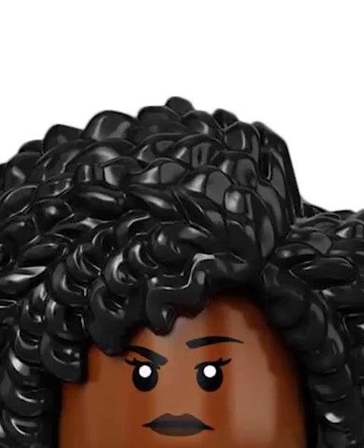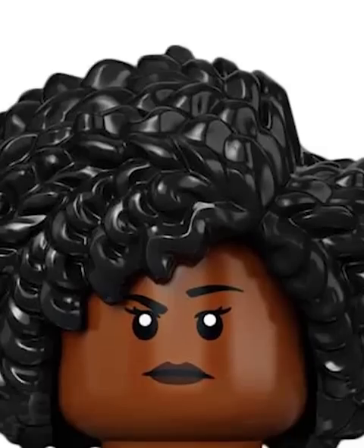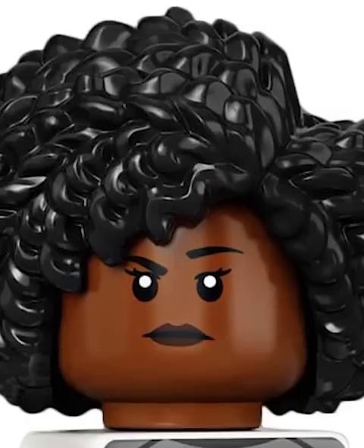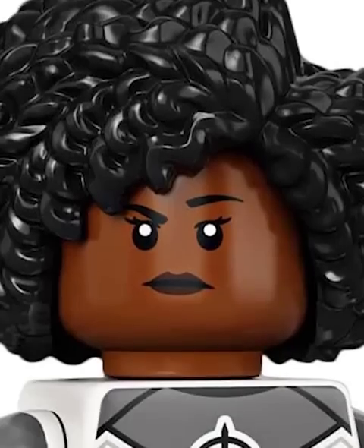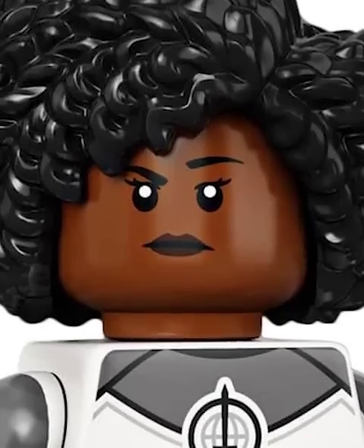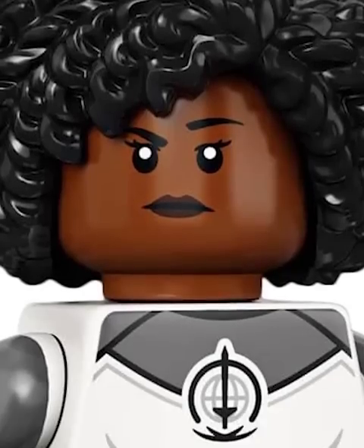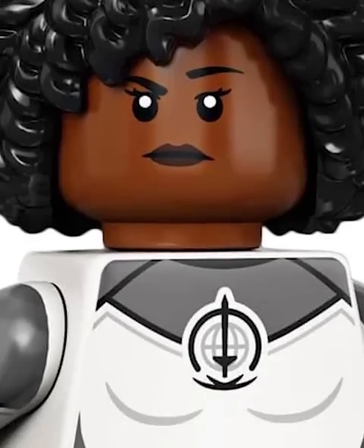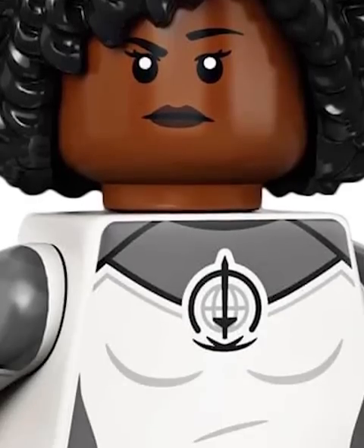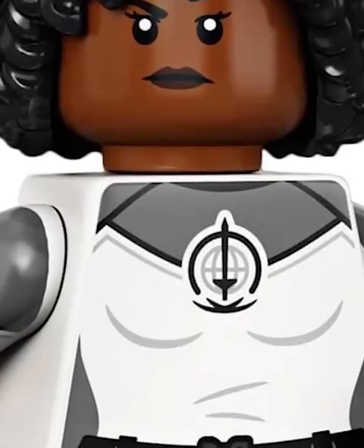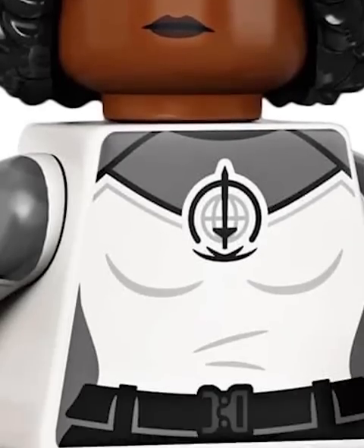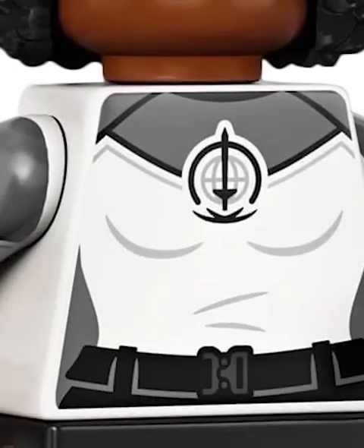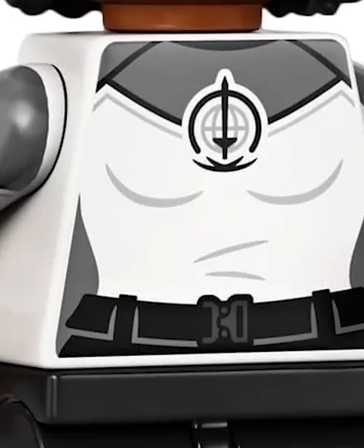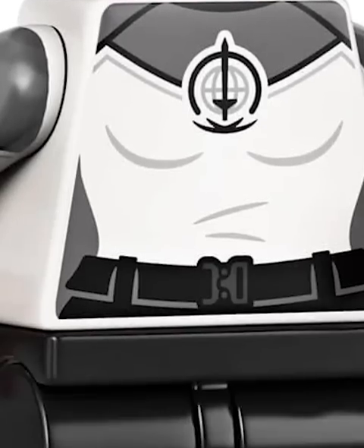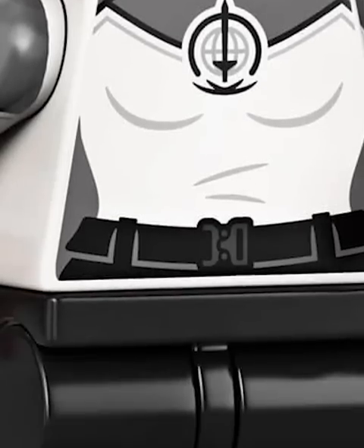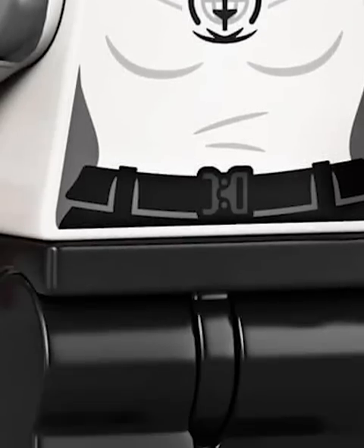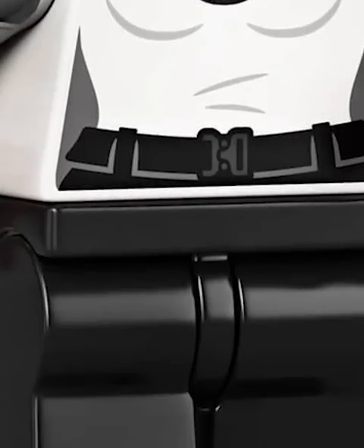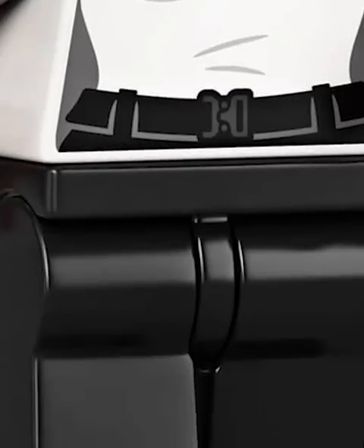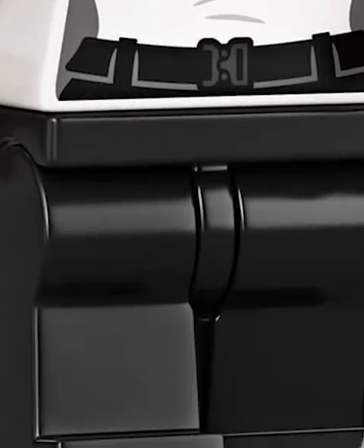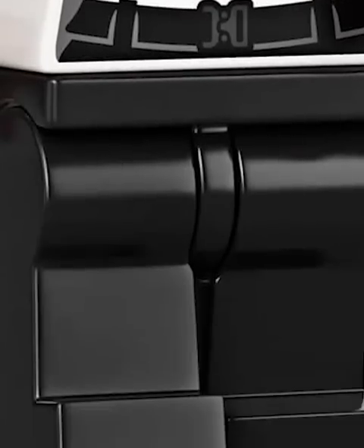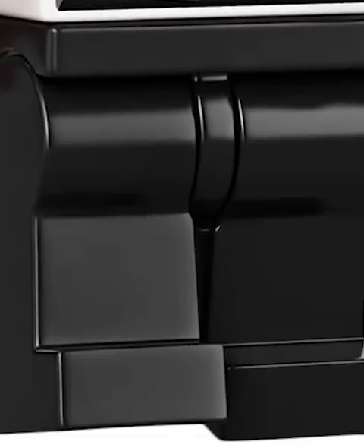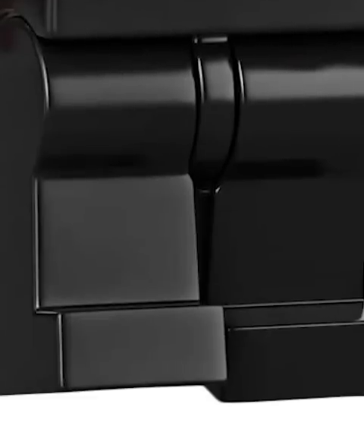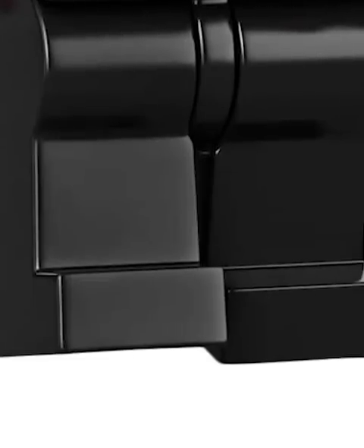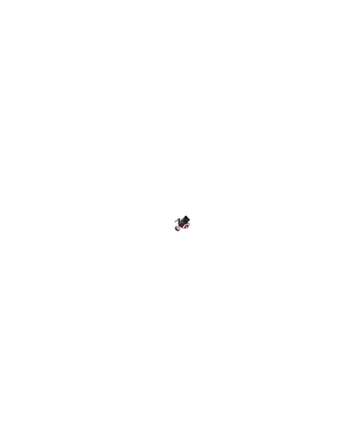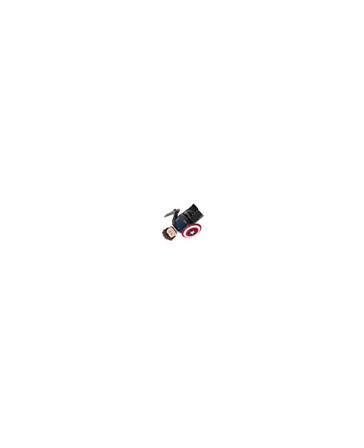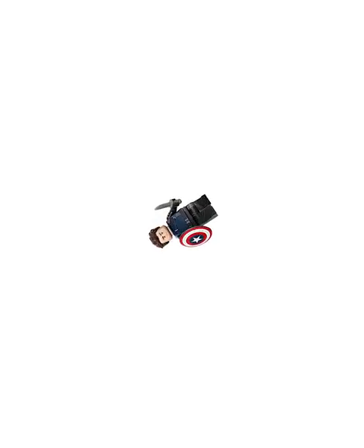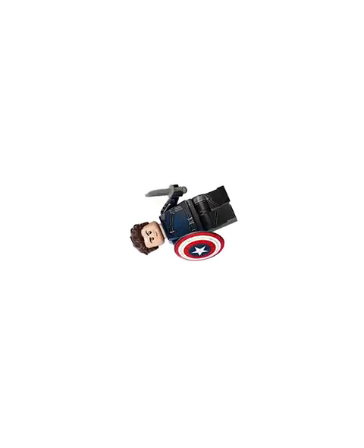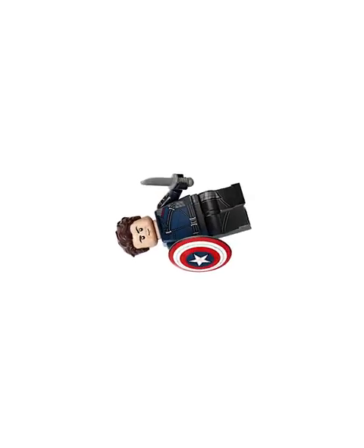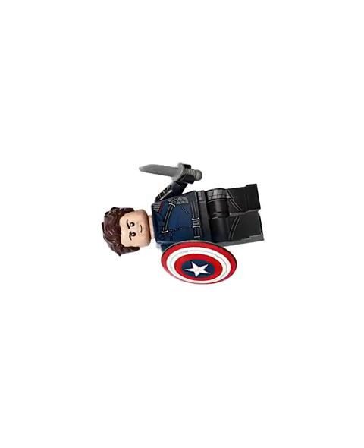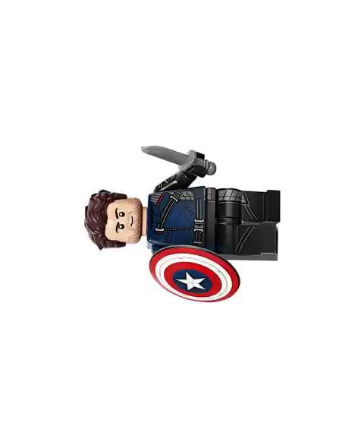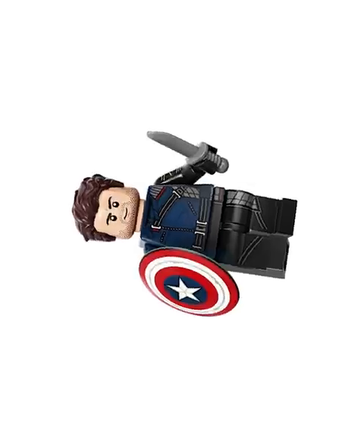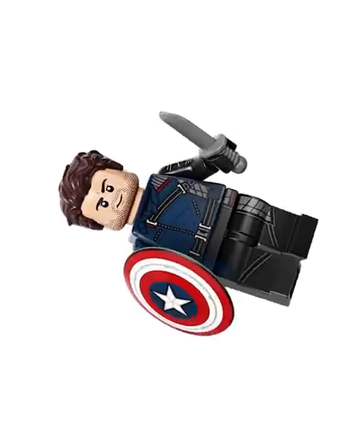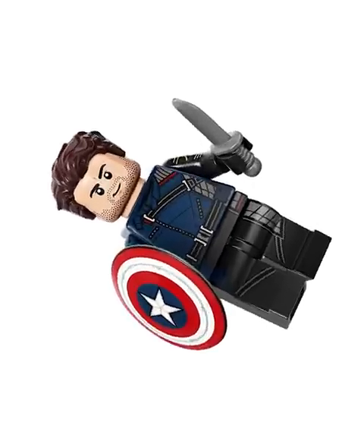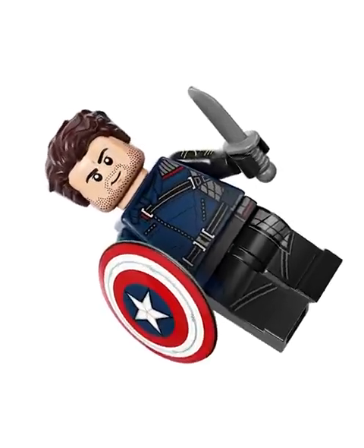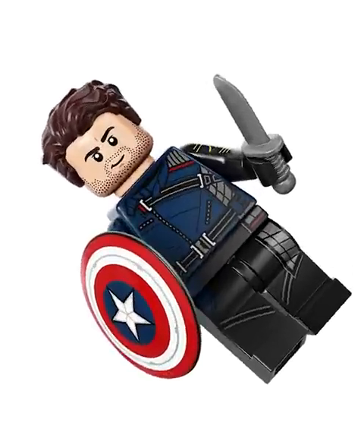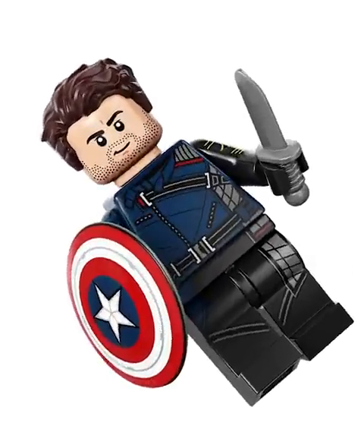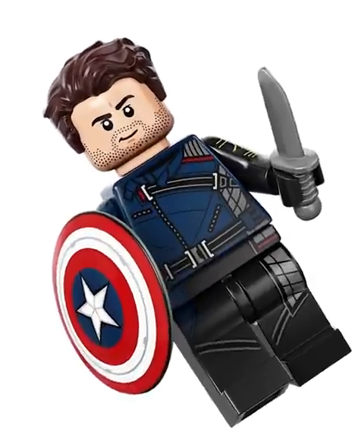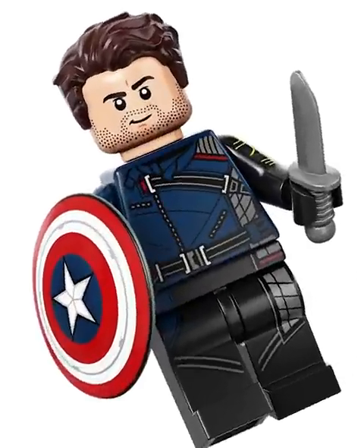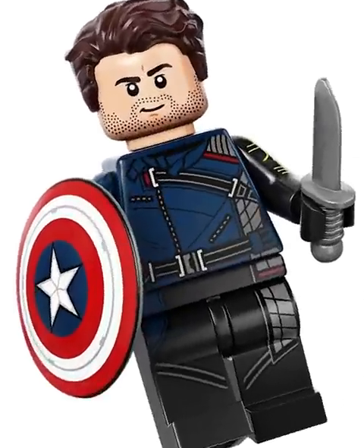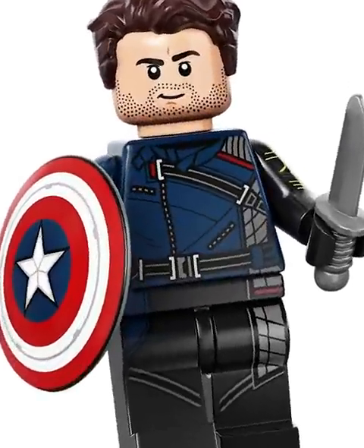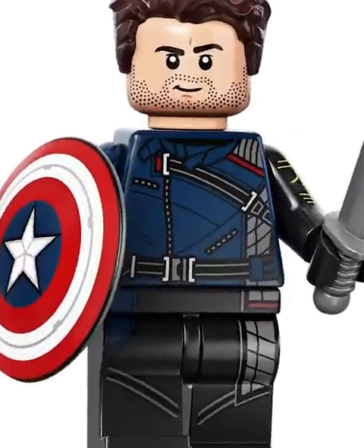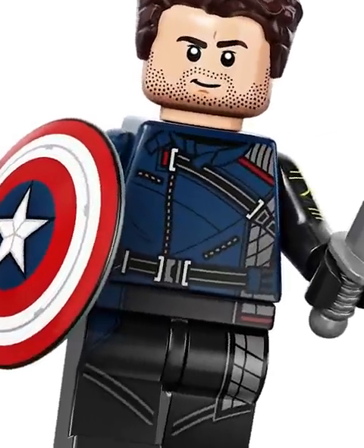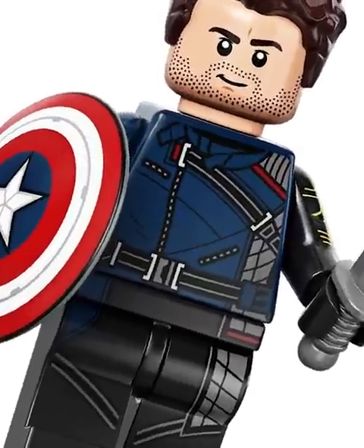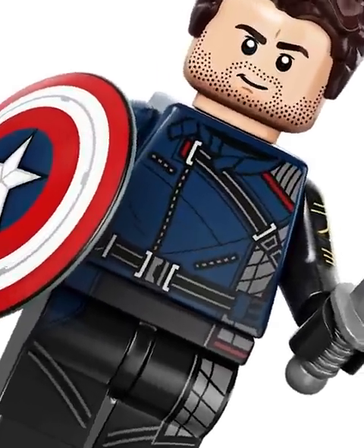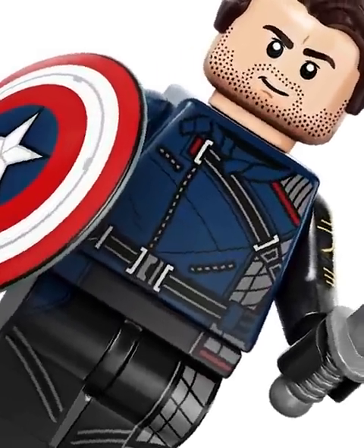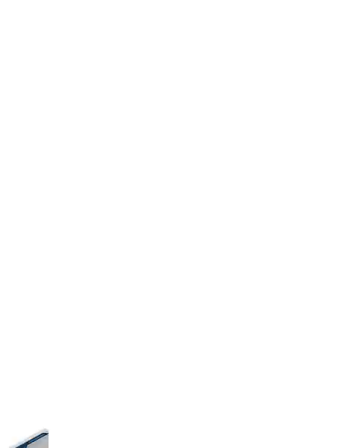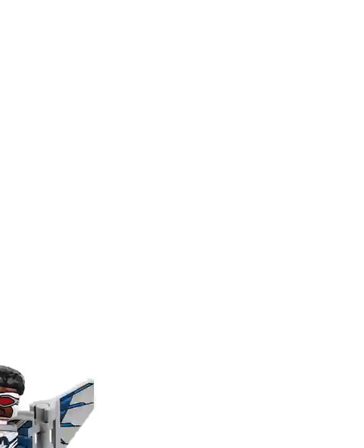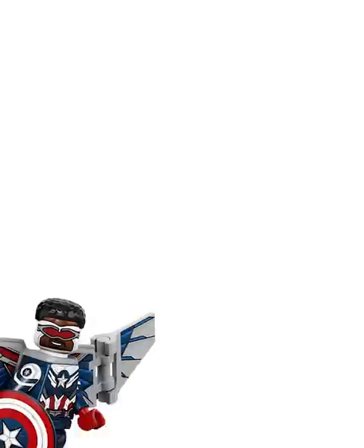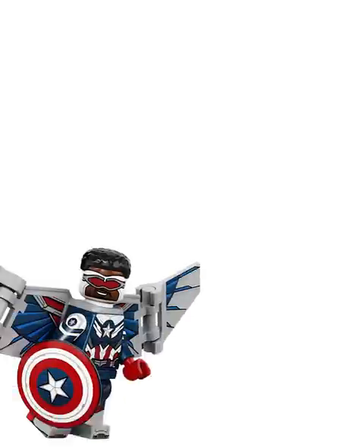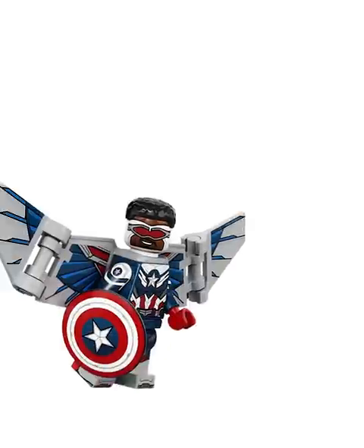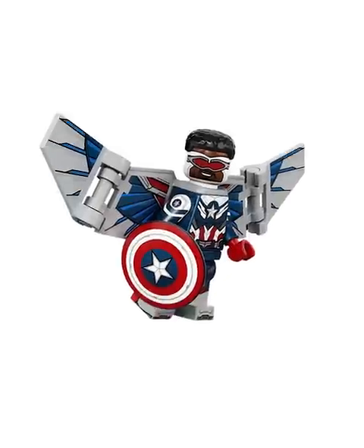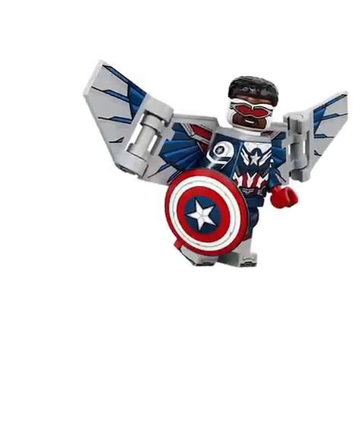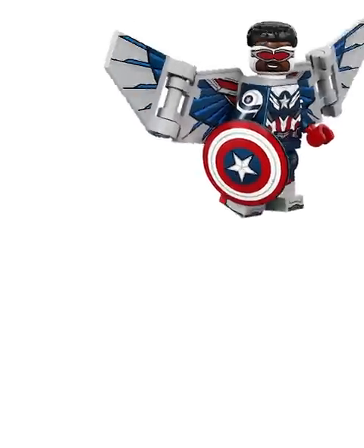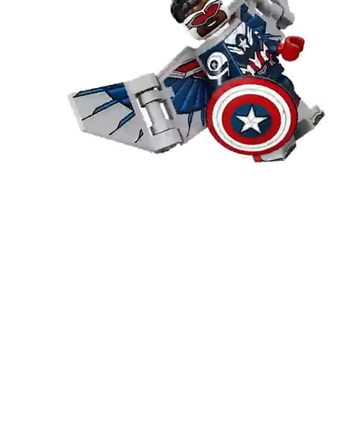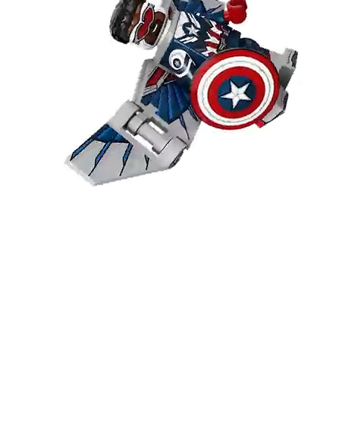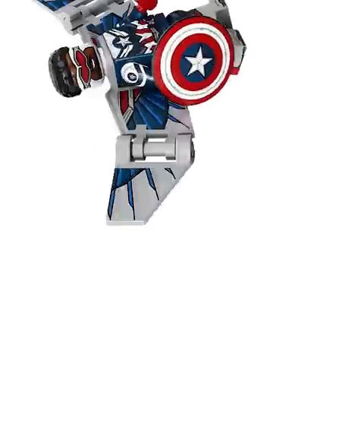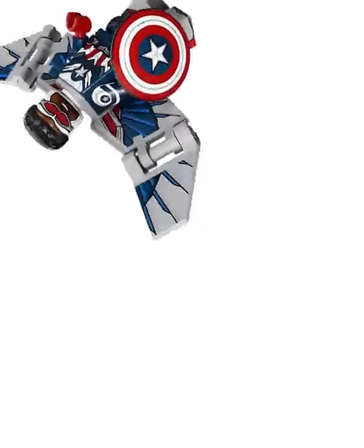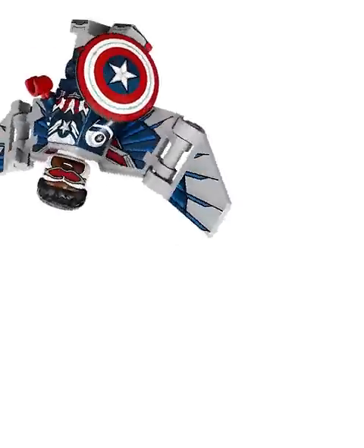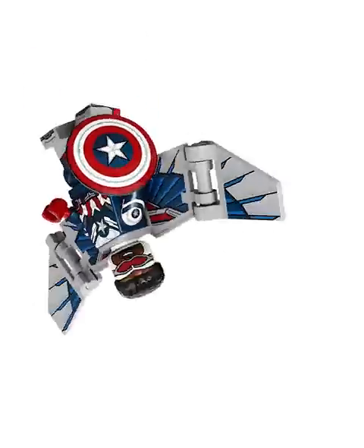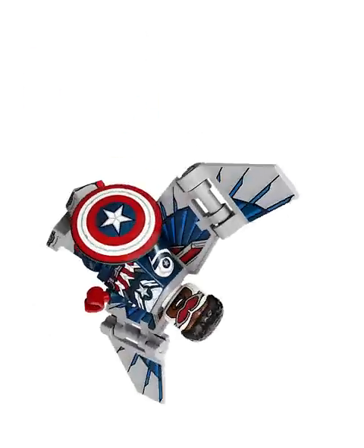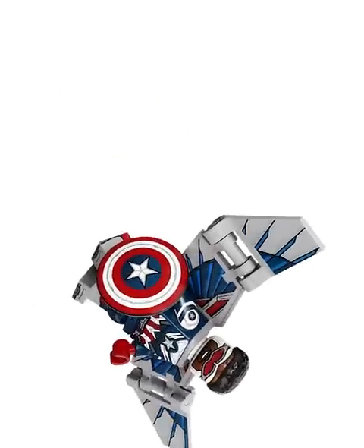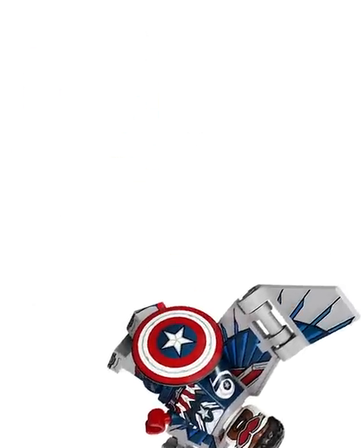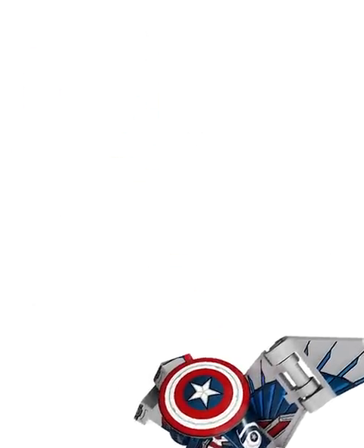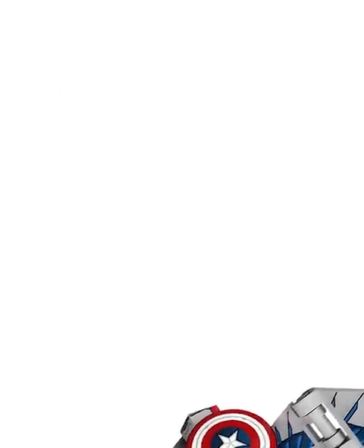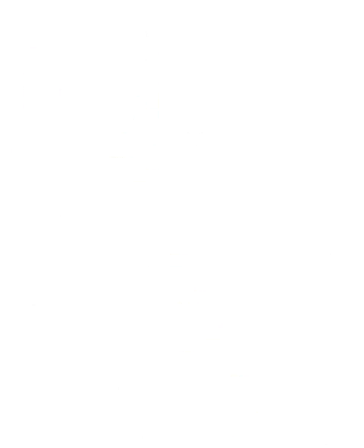Monica Rambeau looks great, but really could have used some leg printing. The Winter Soldier is an insane fig — I mean, look at that shield. Captain America is the most detailed CMF fig of all time.